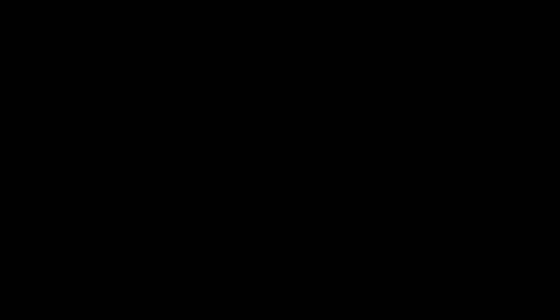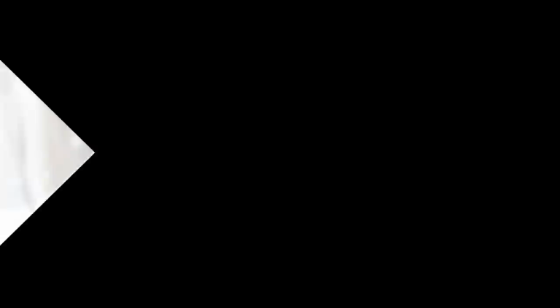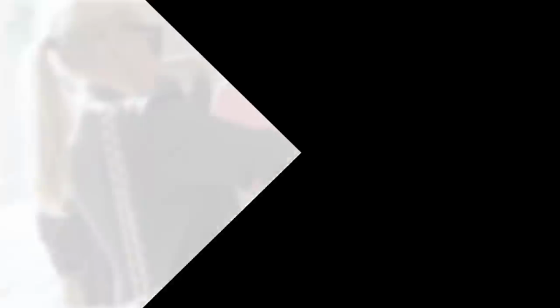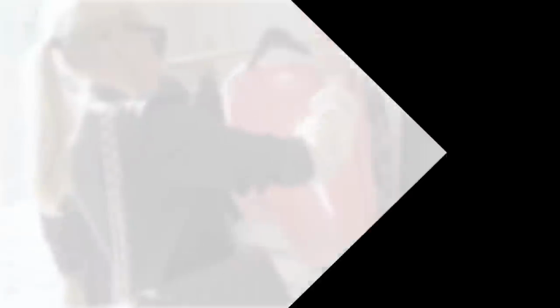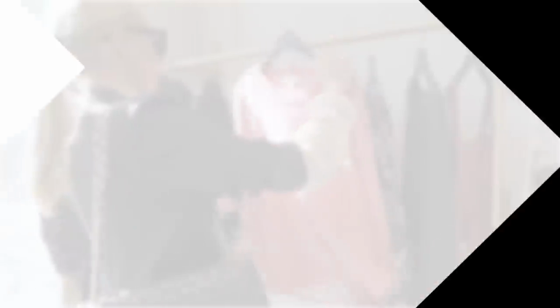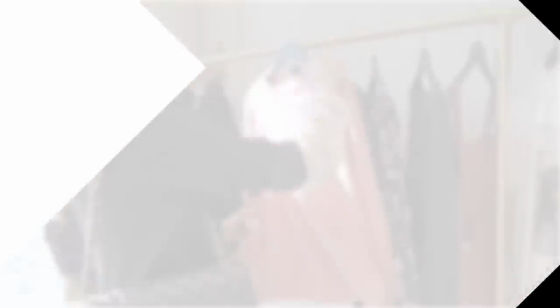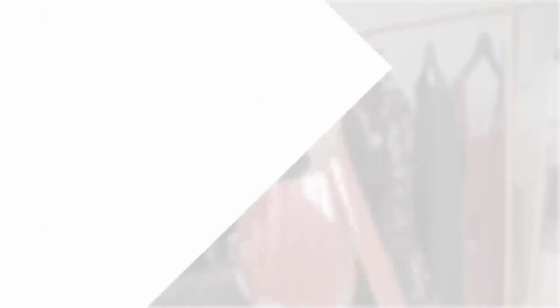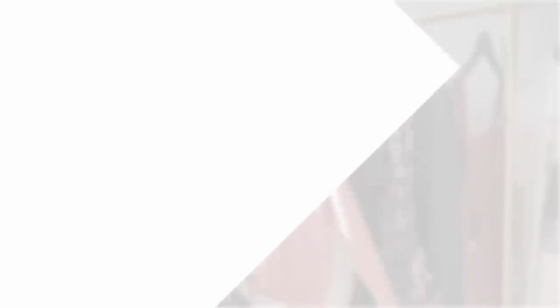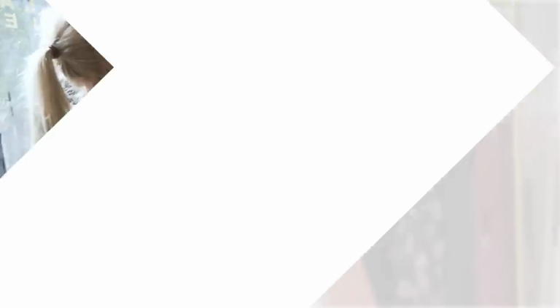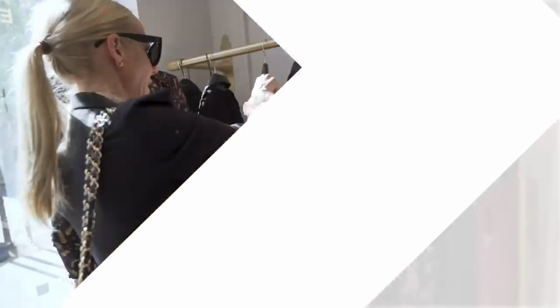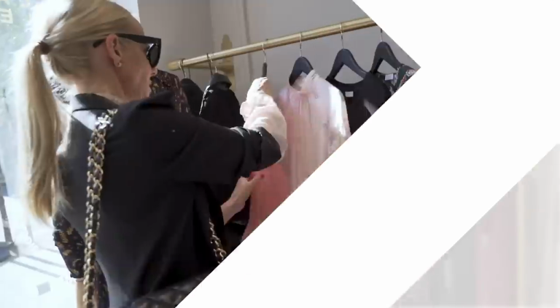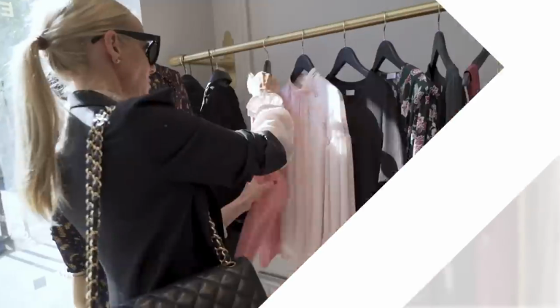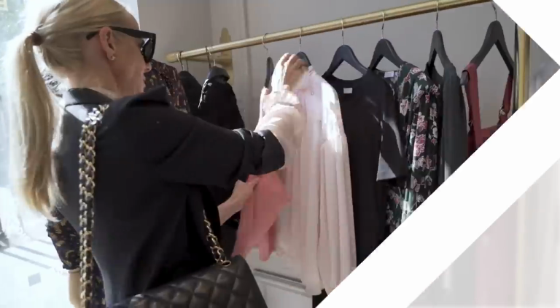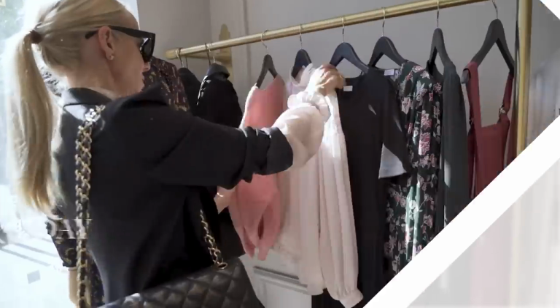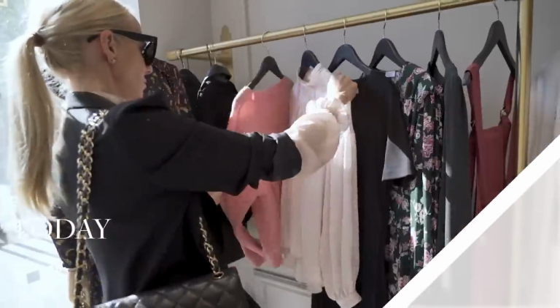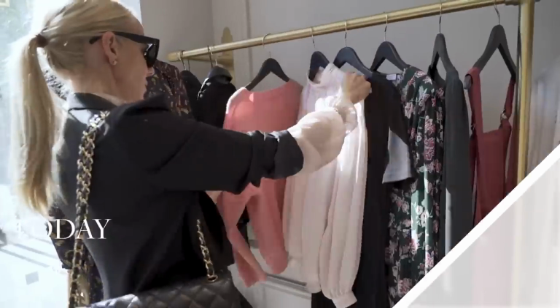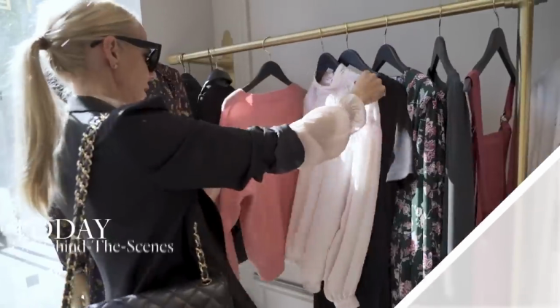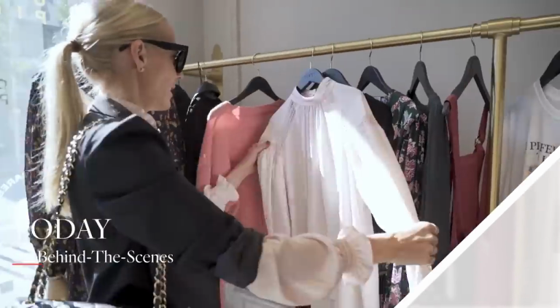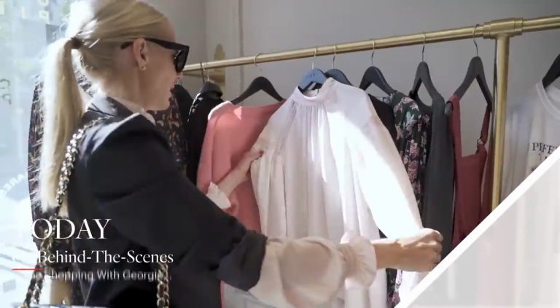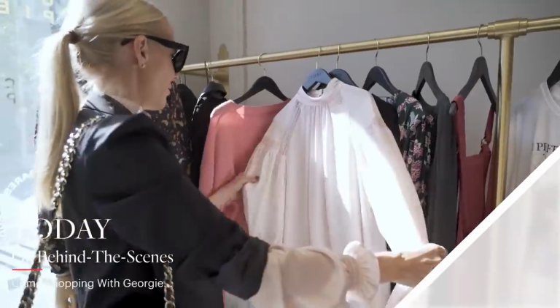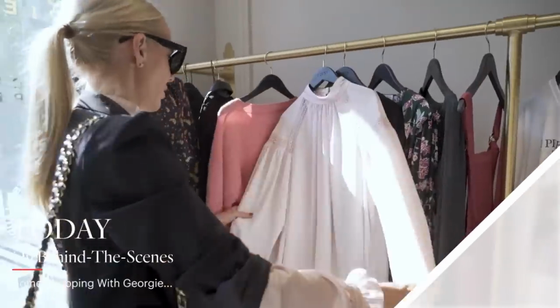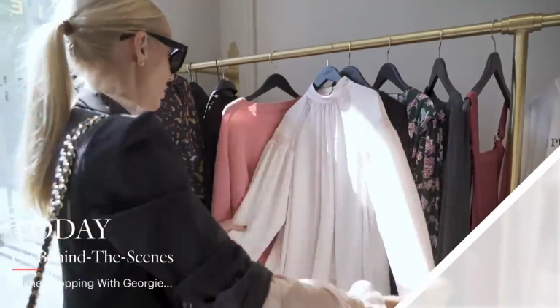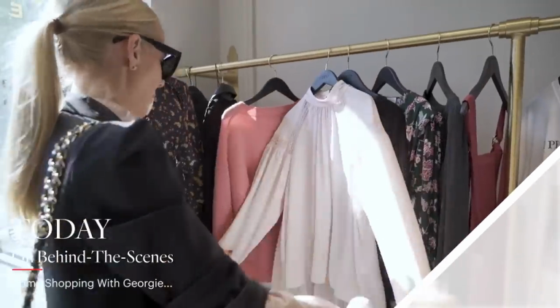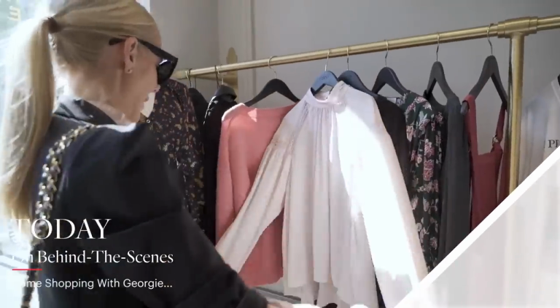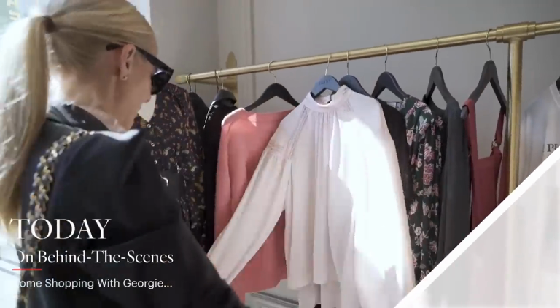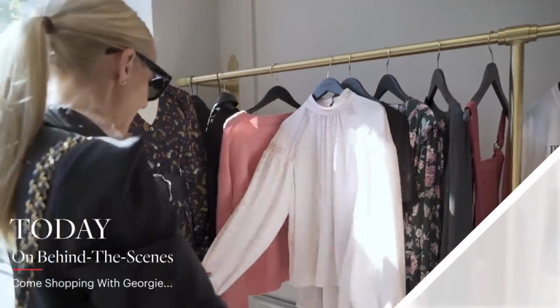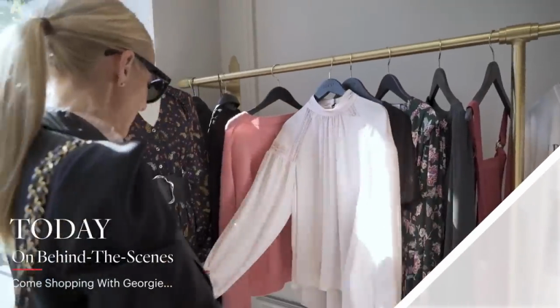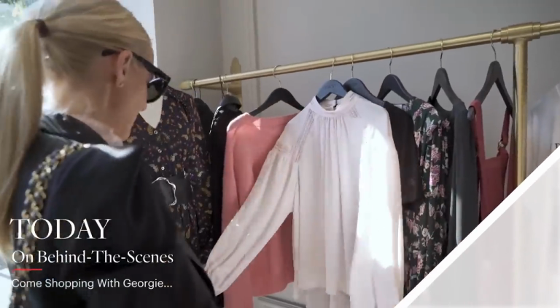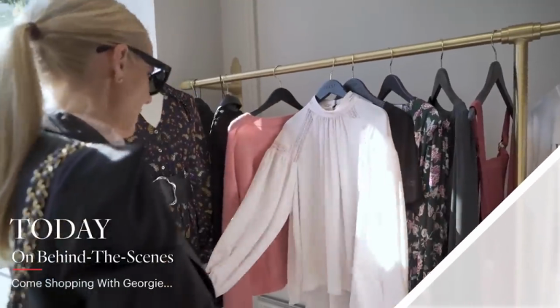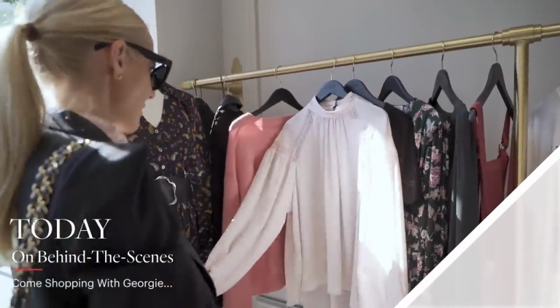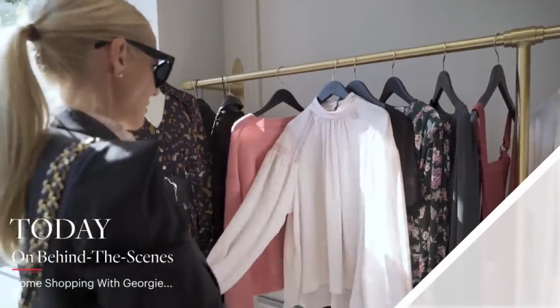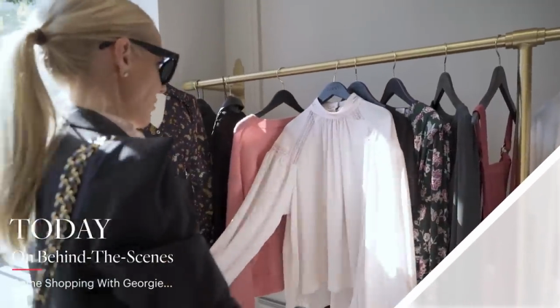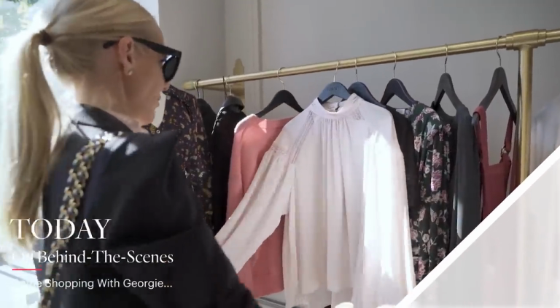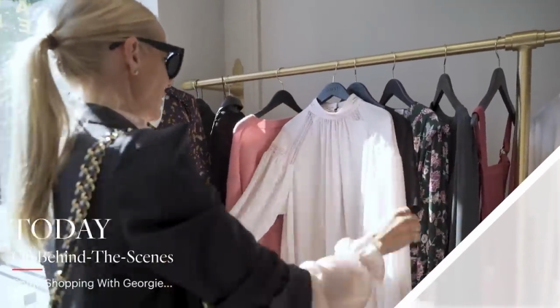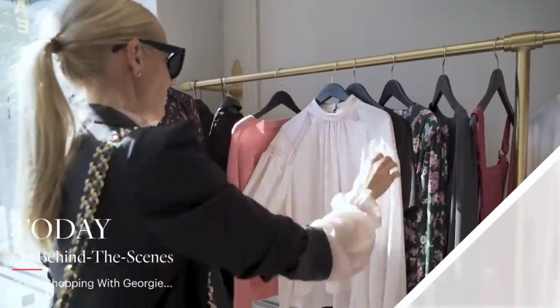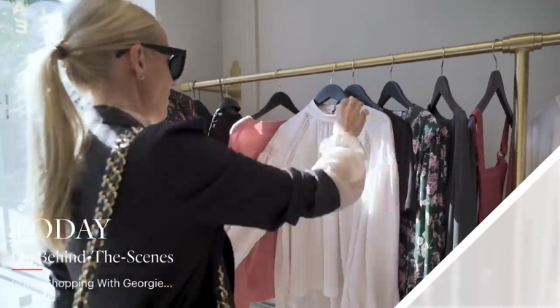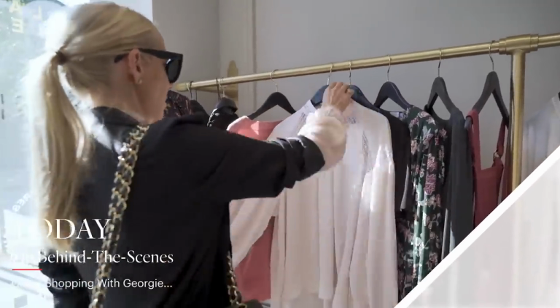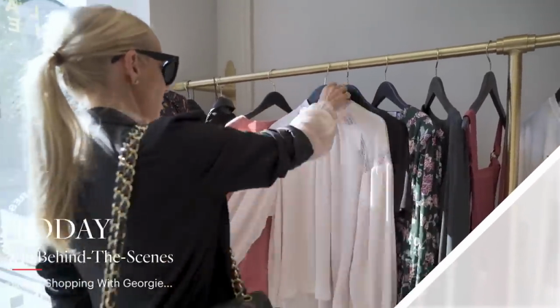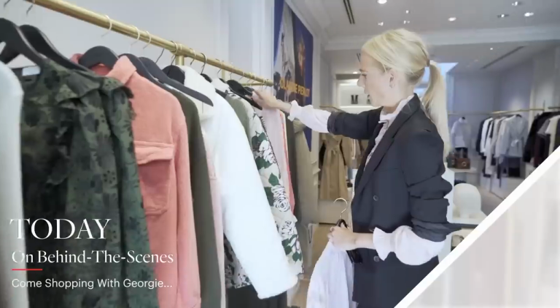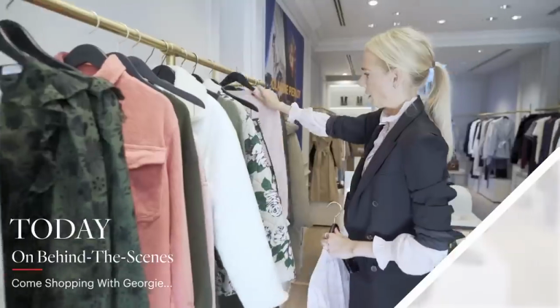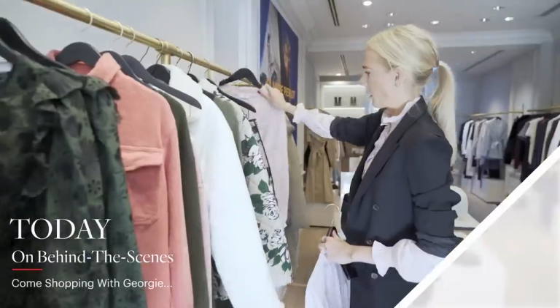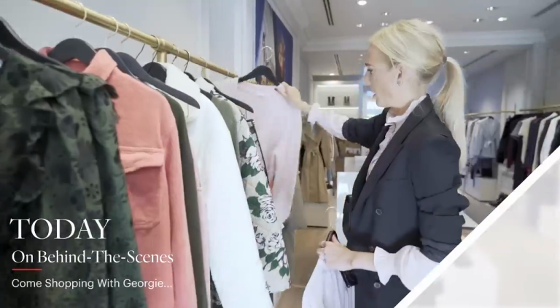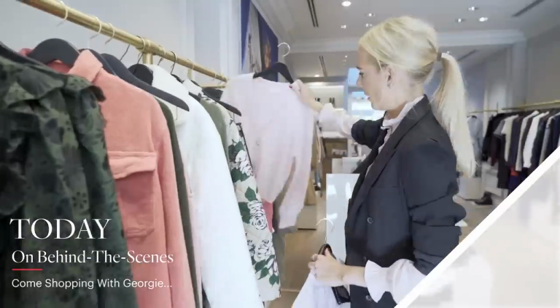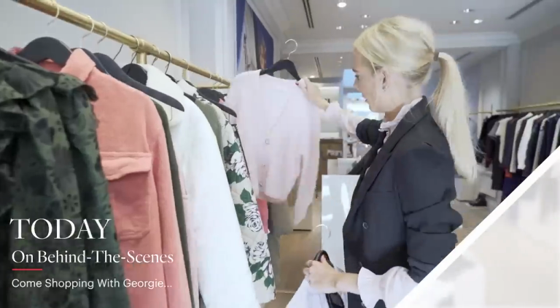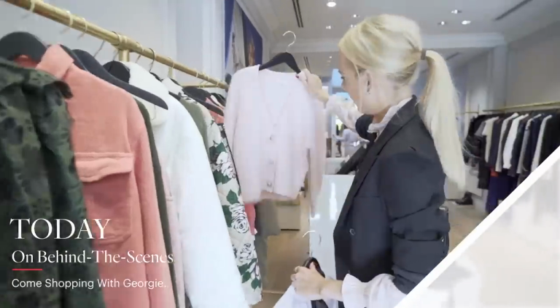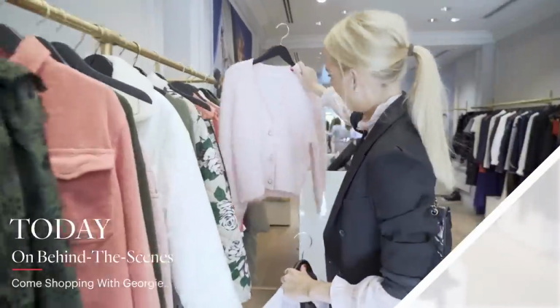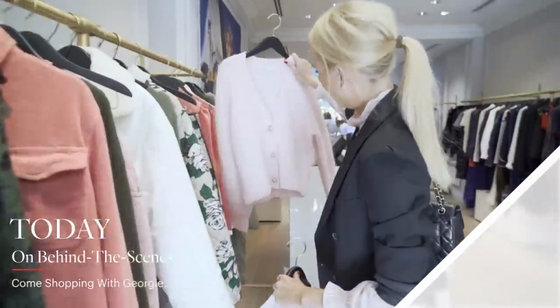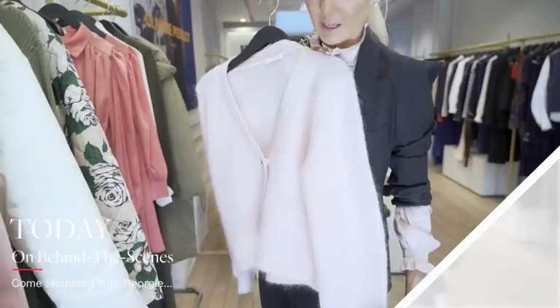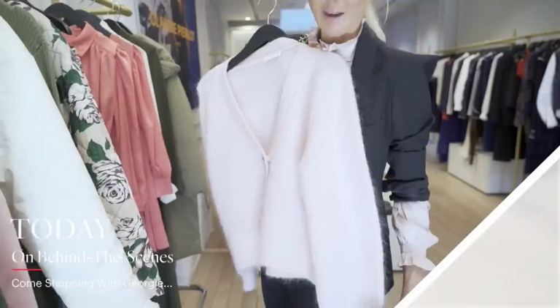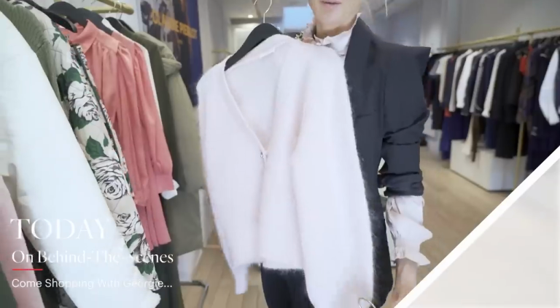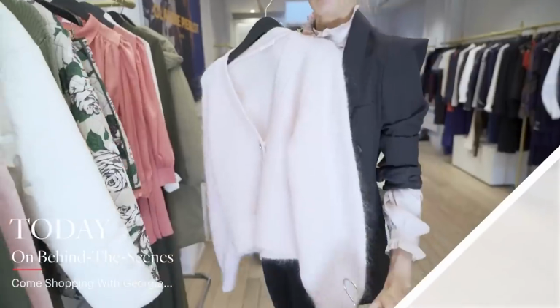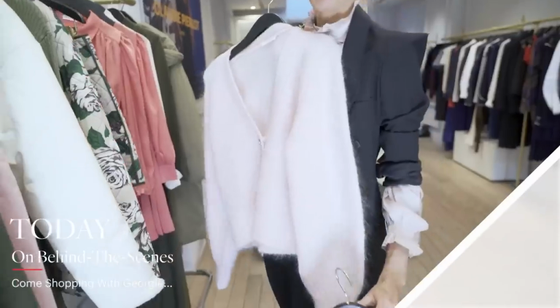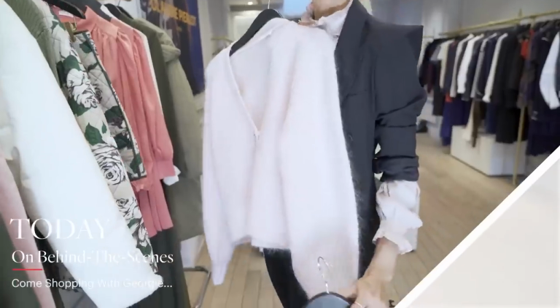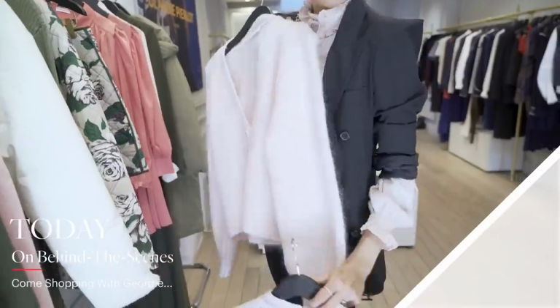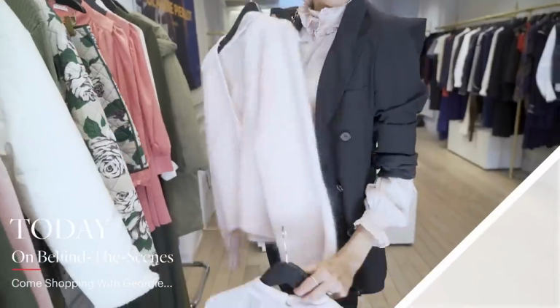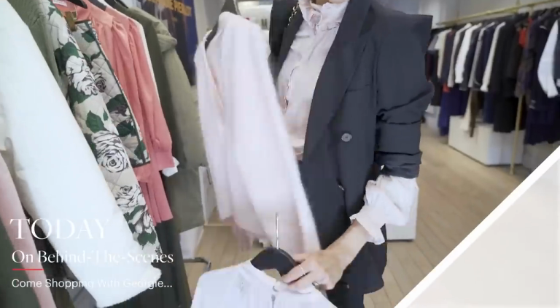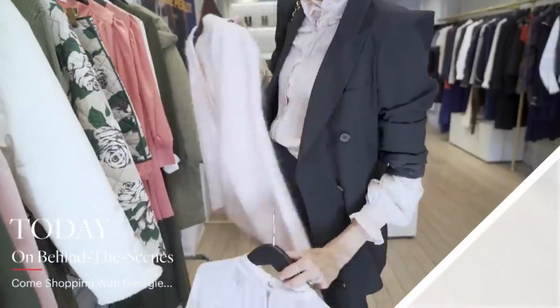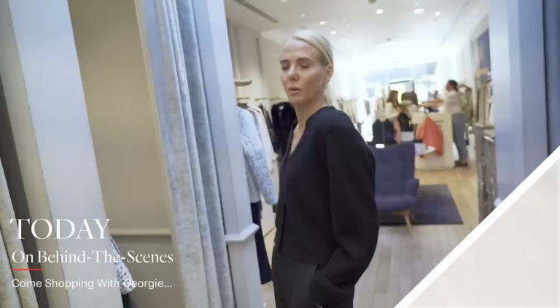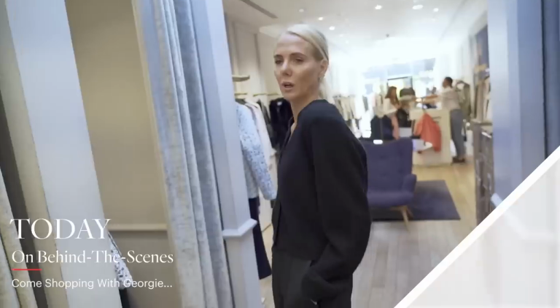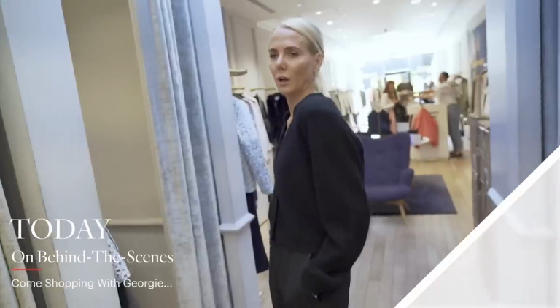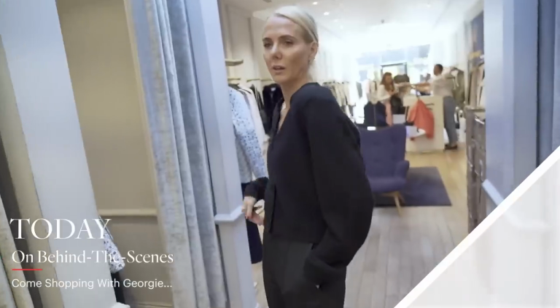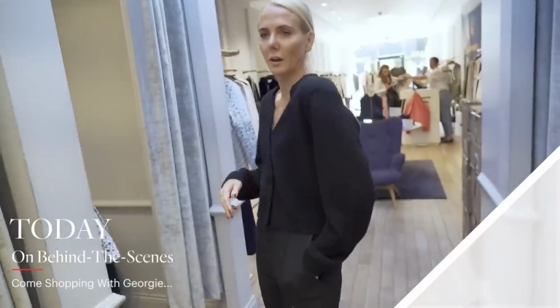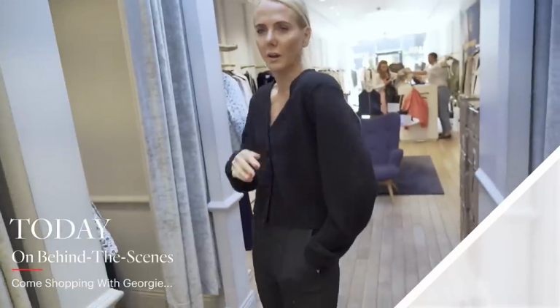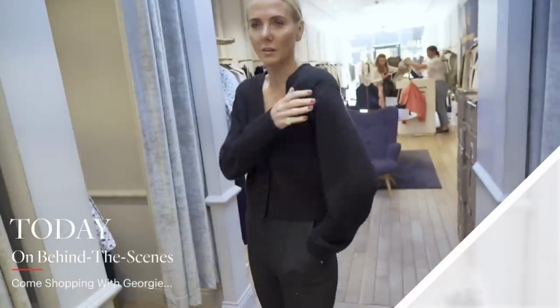Really nice cashmere jumper. I need a few new blouses — that's lovely too. I really like that.